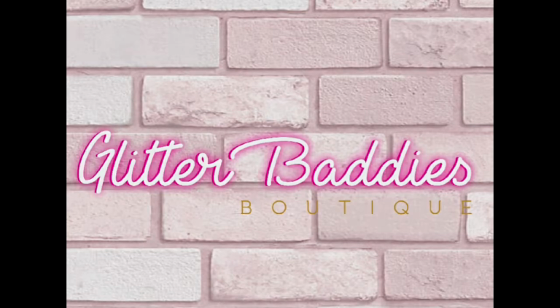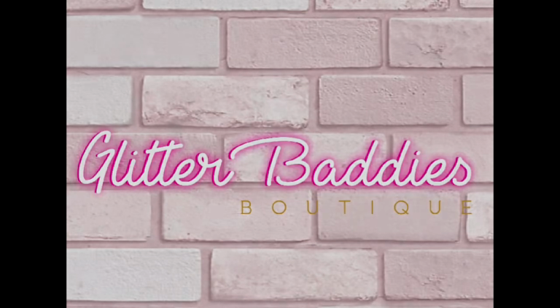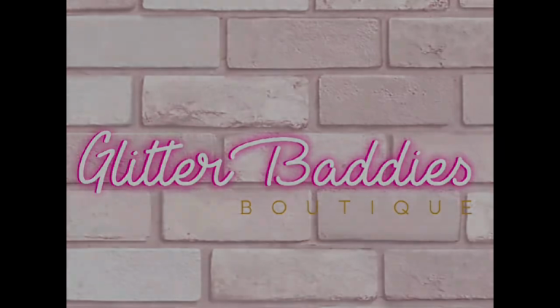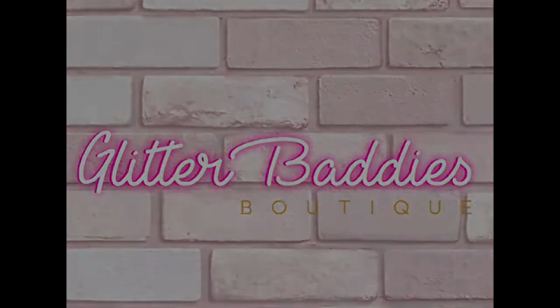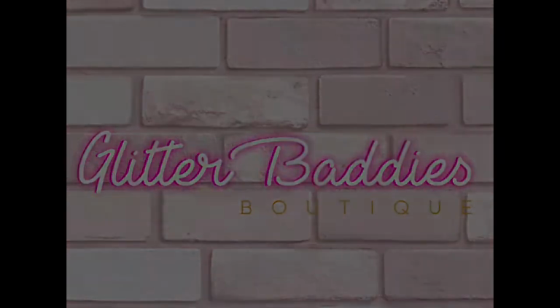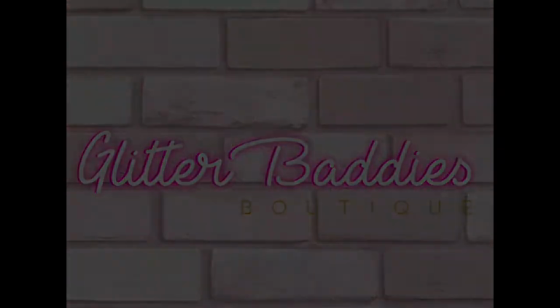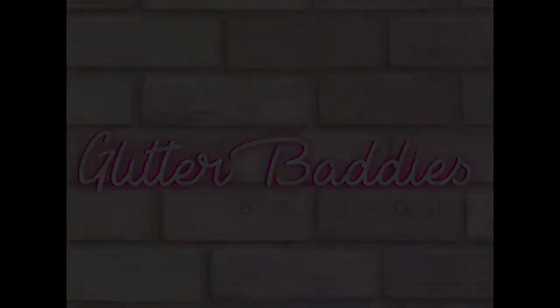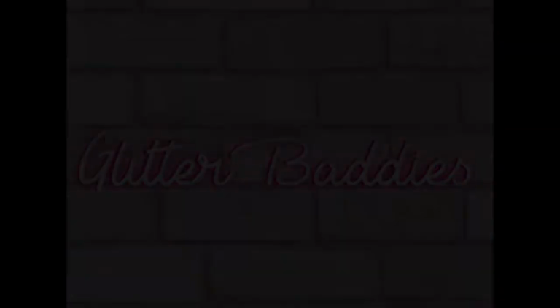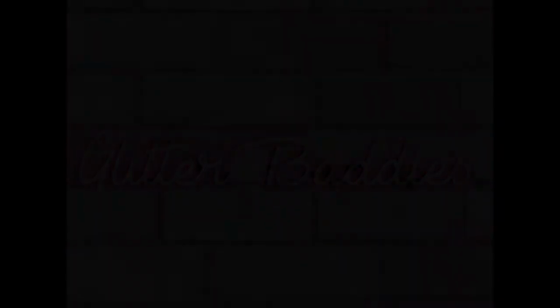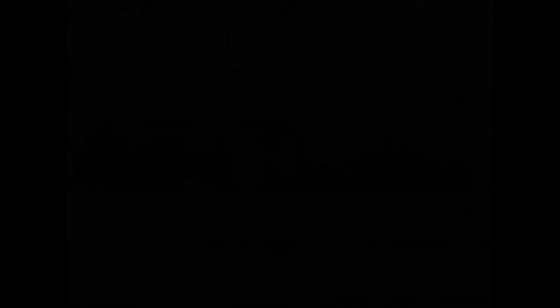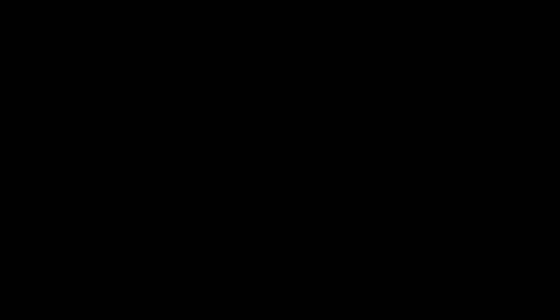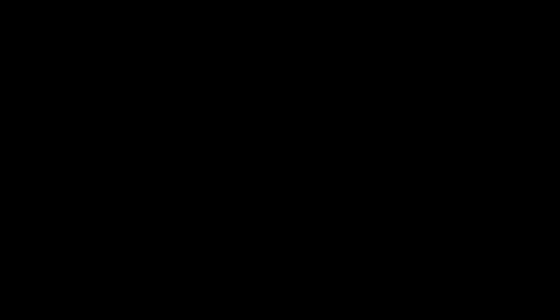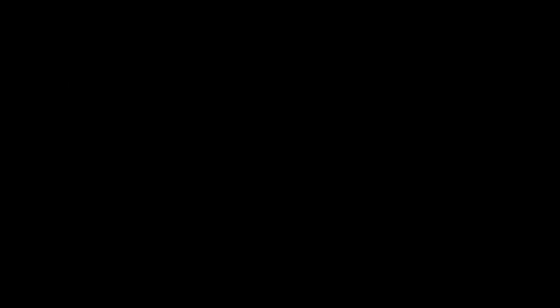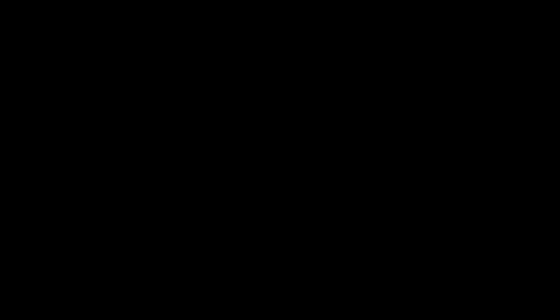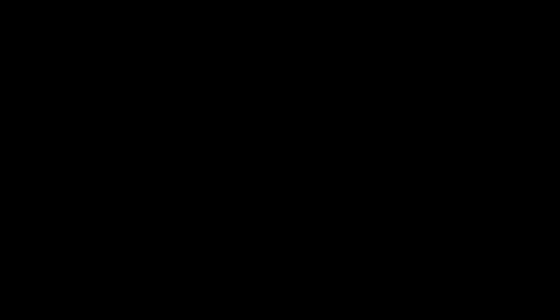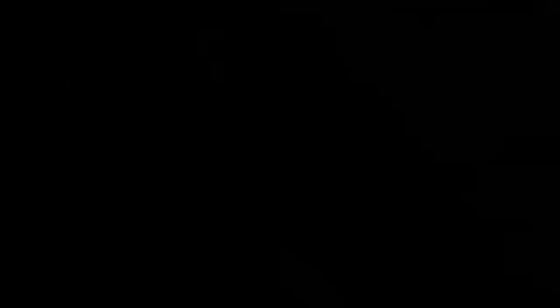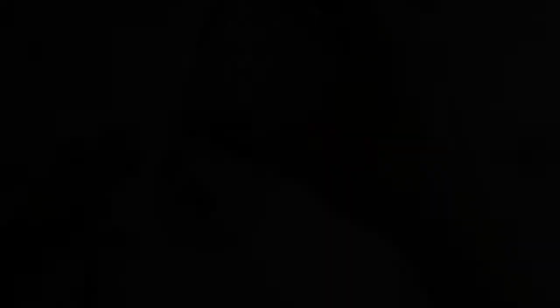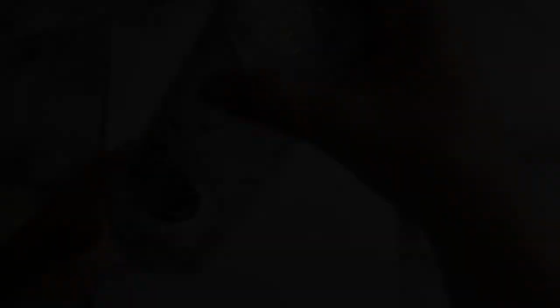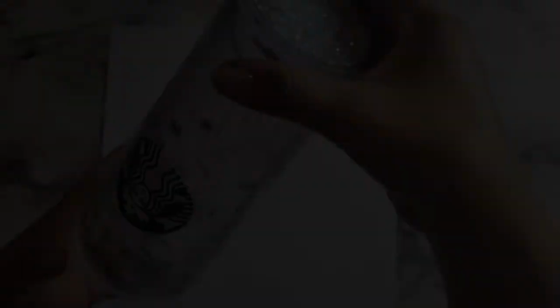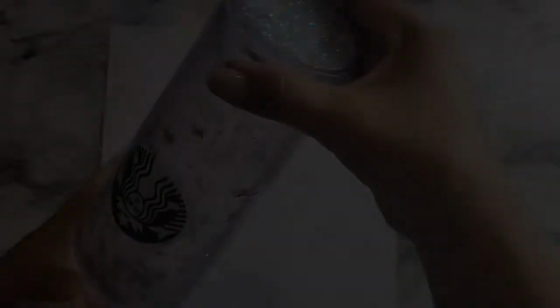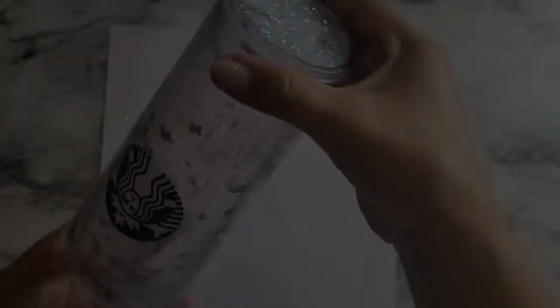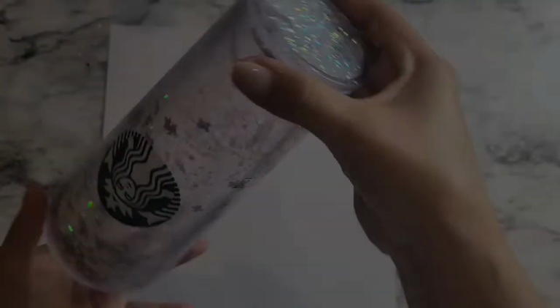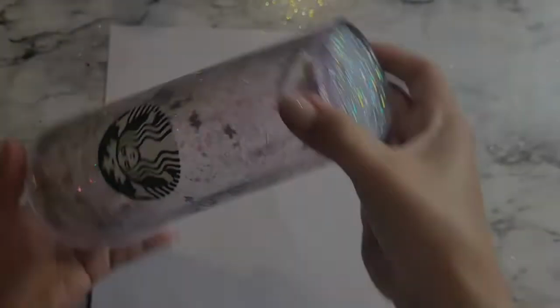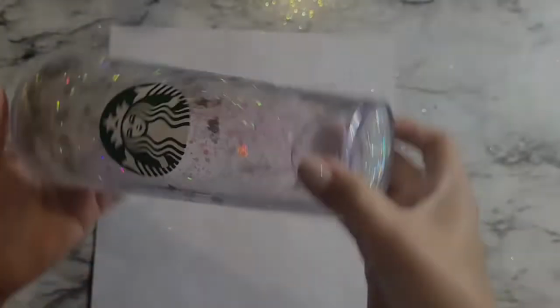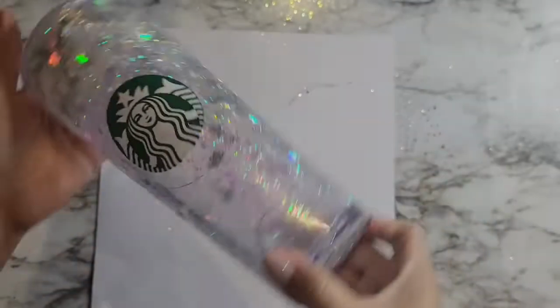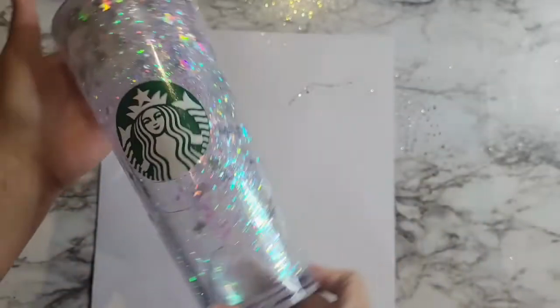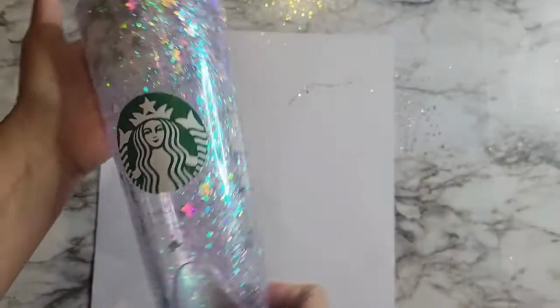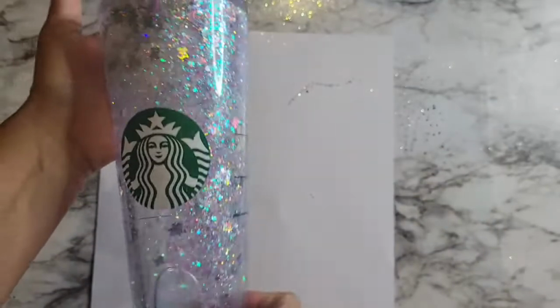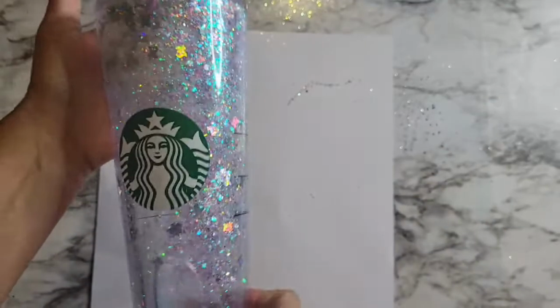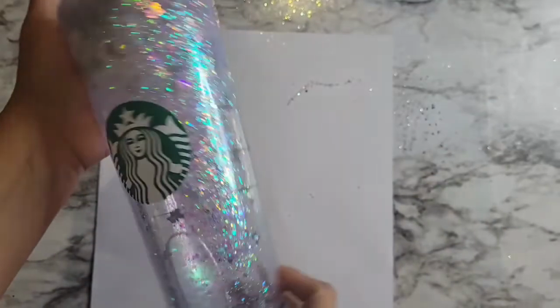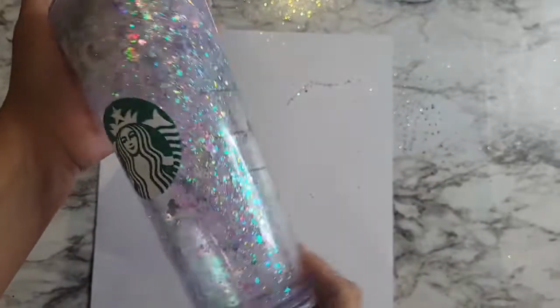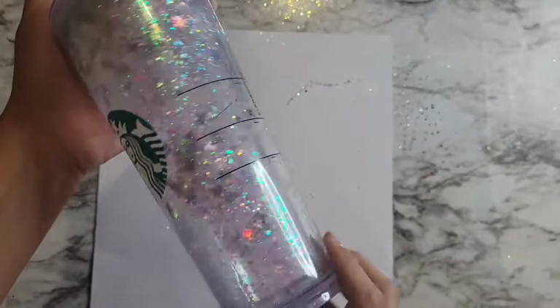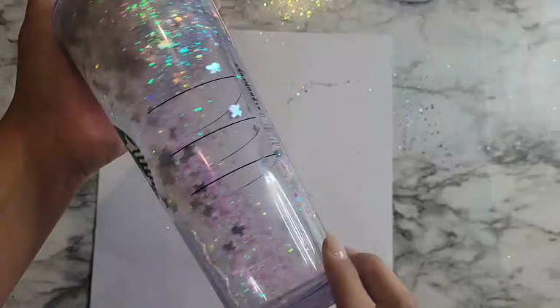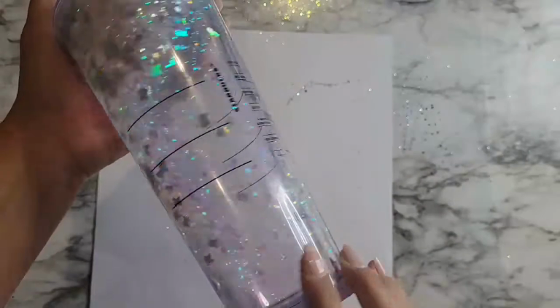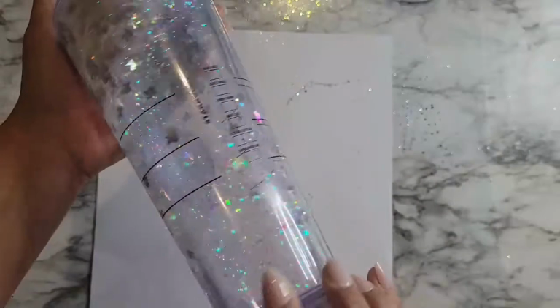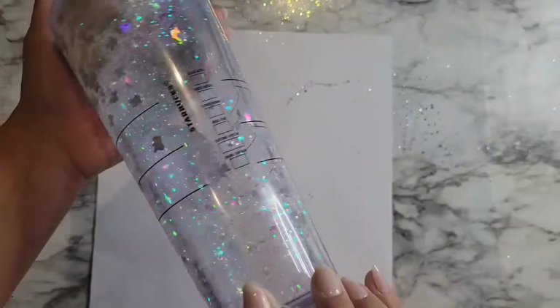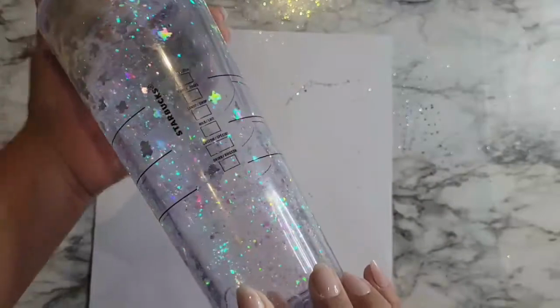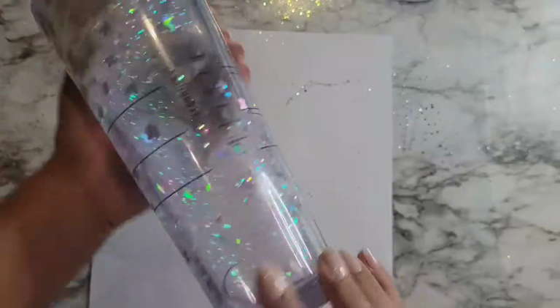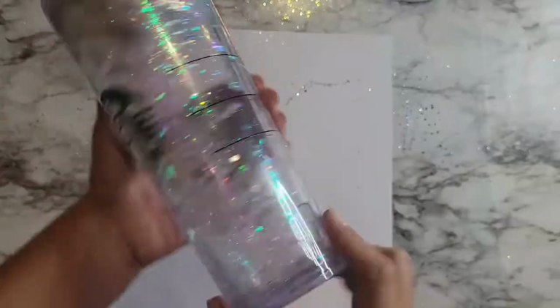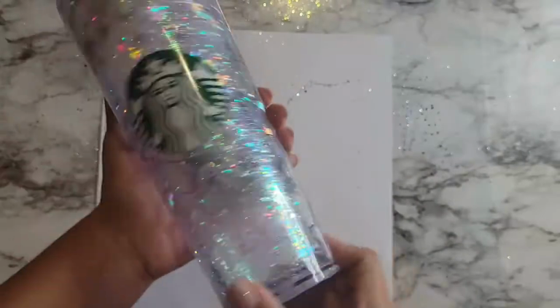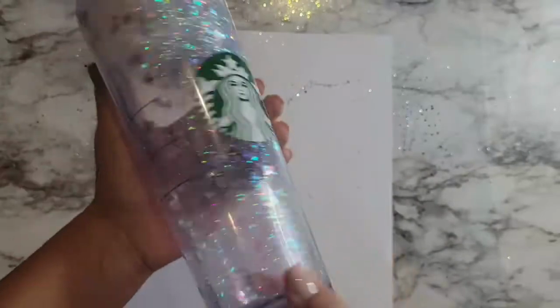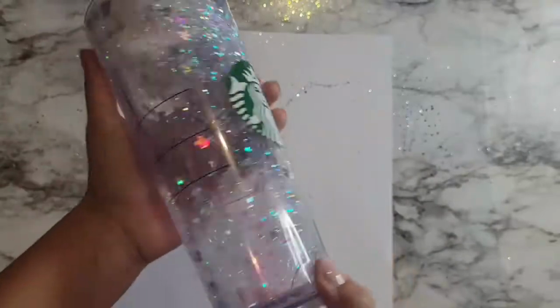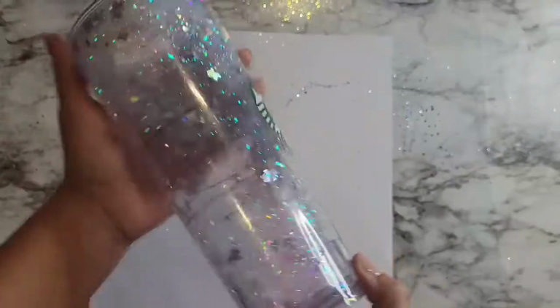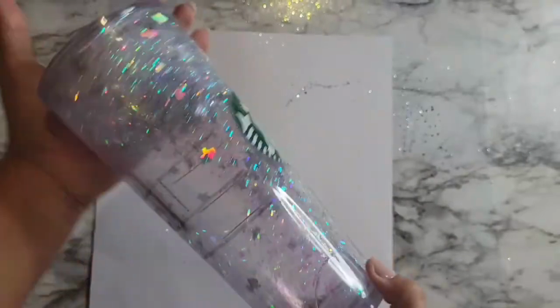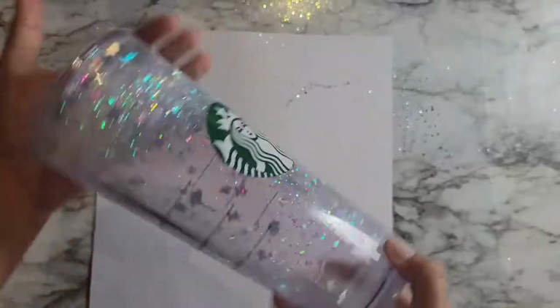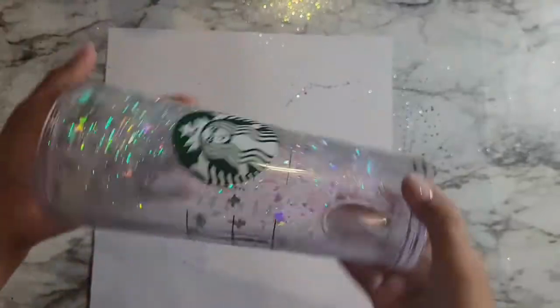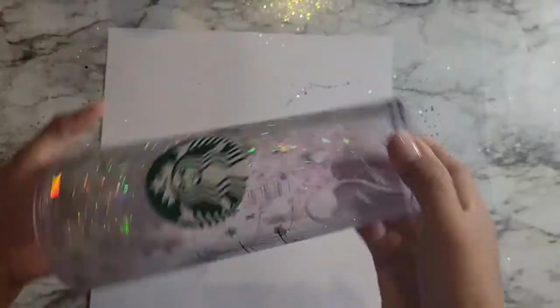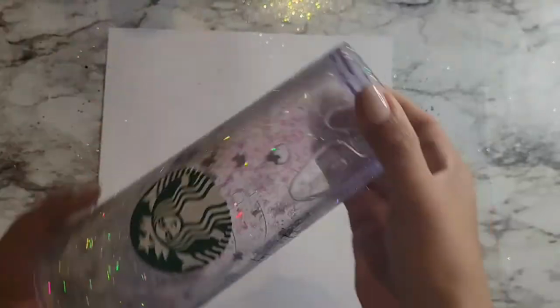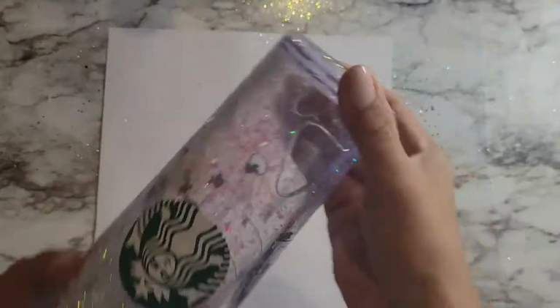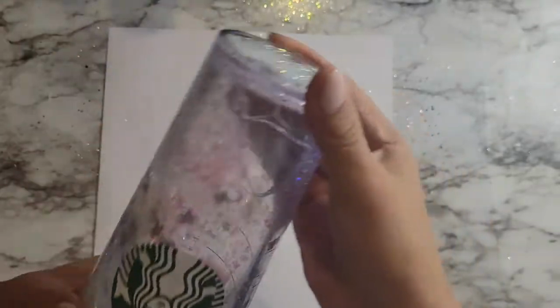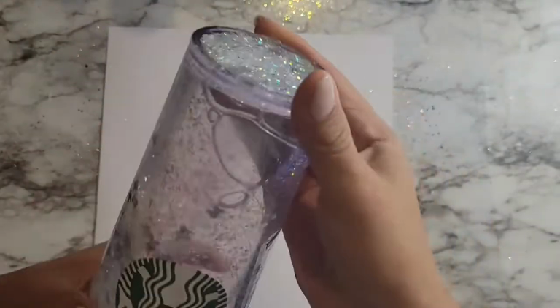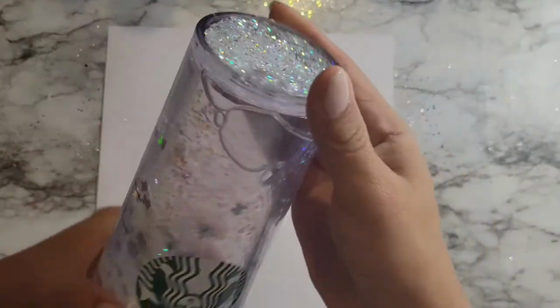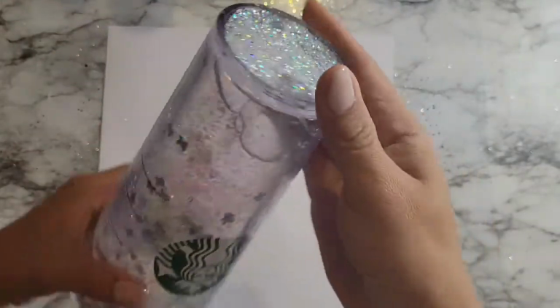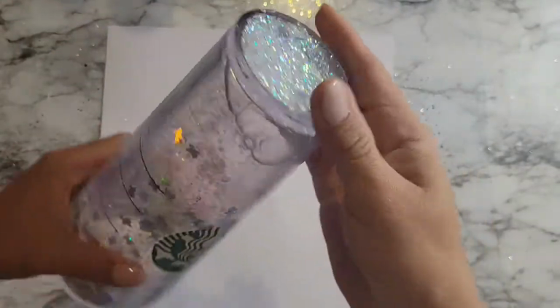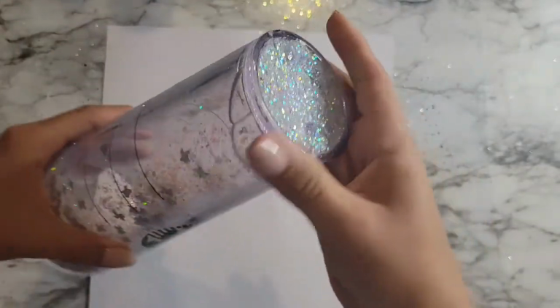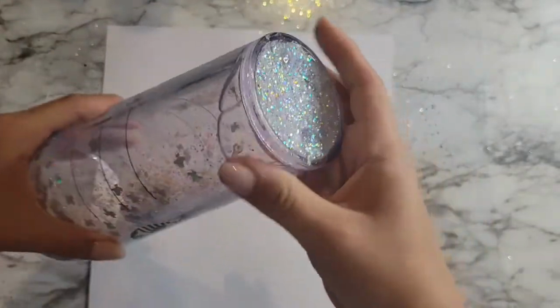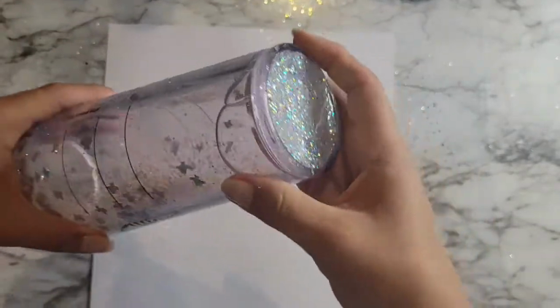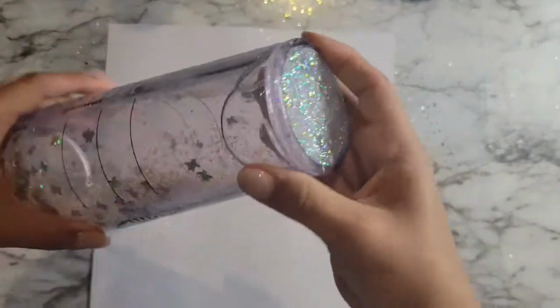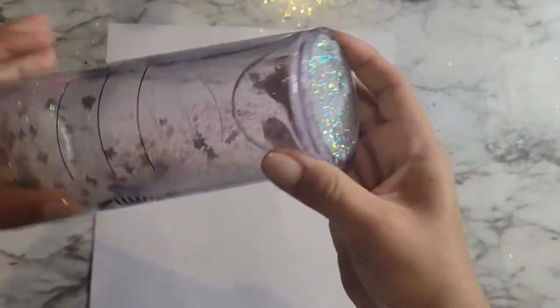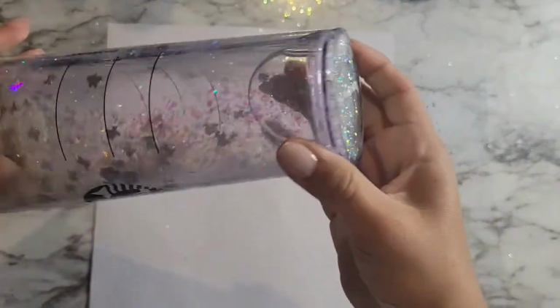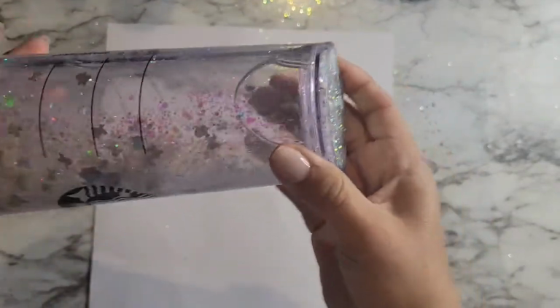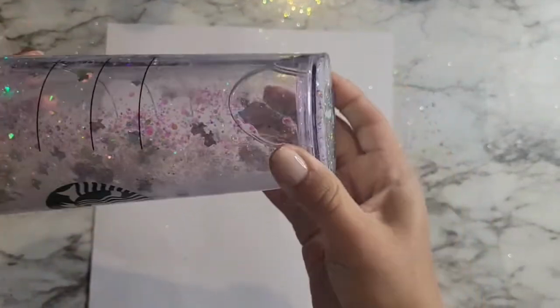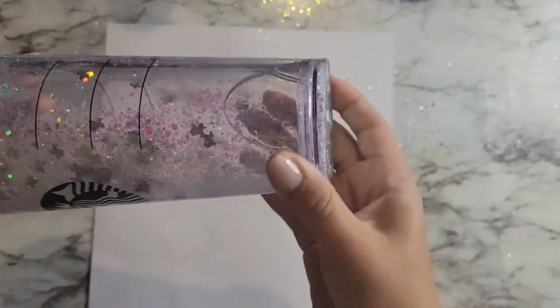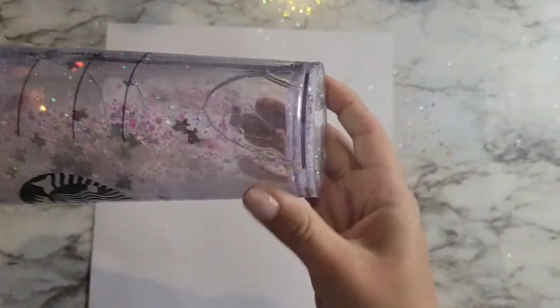The answer to that question is yes, you can definitely remove the bottom seal and redo your tumbler if needed.